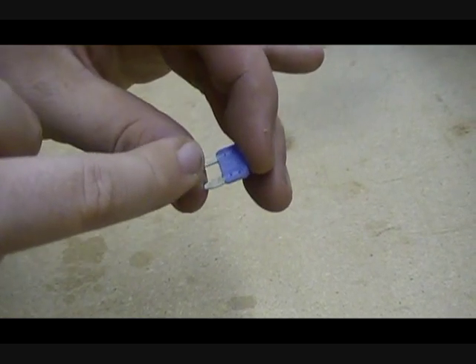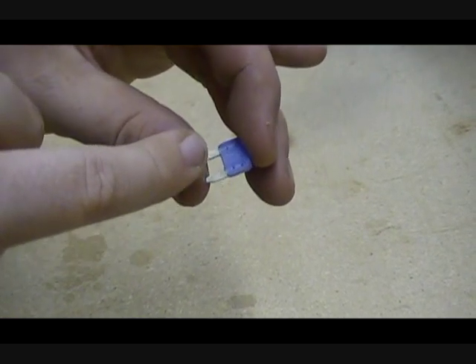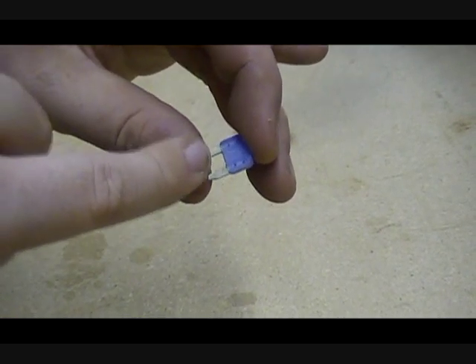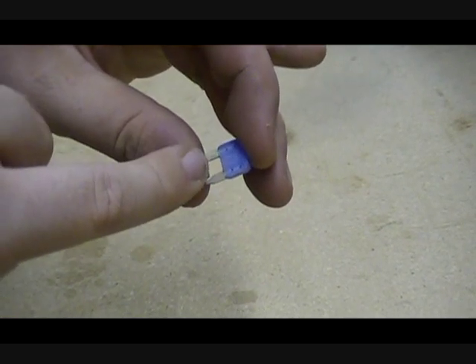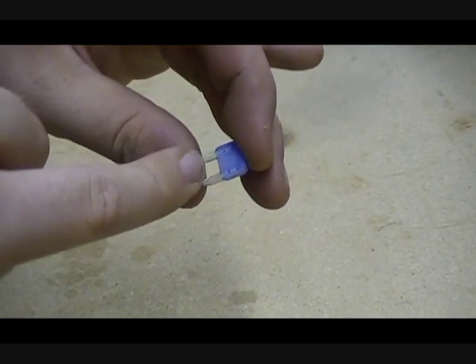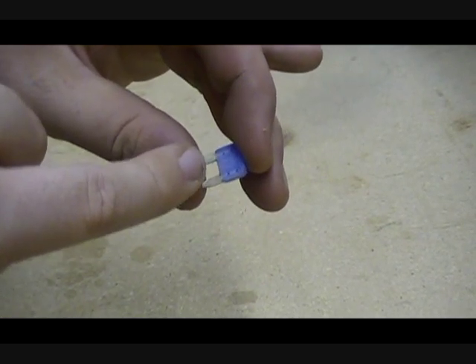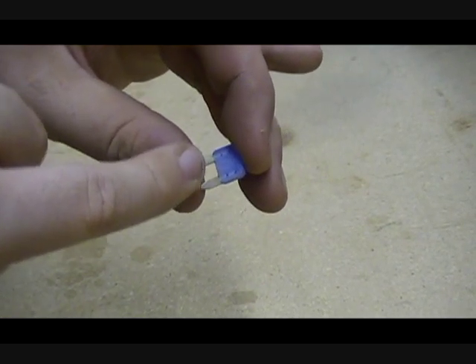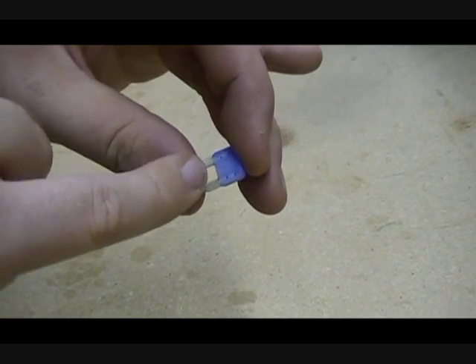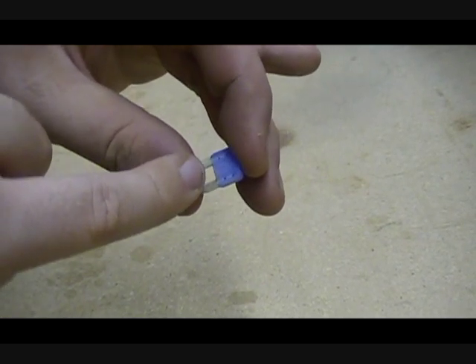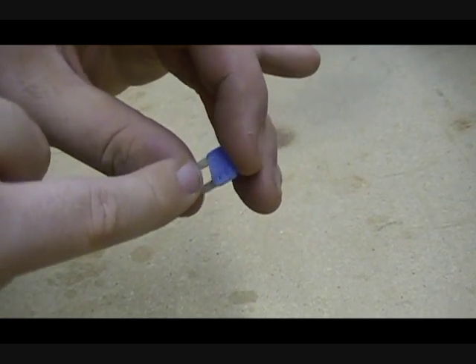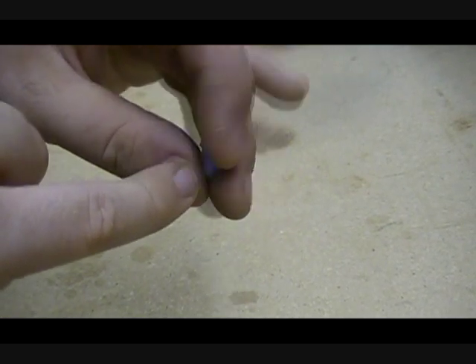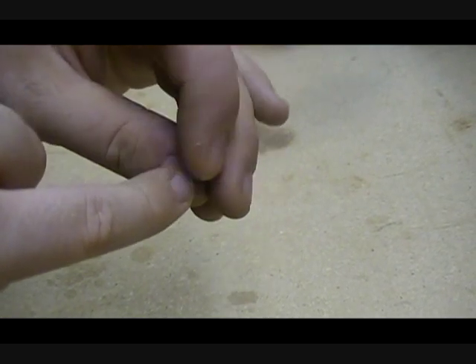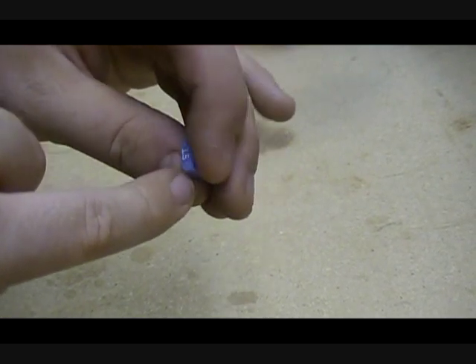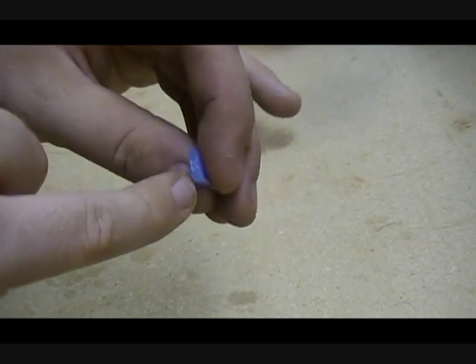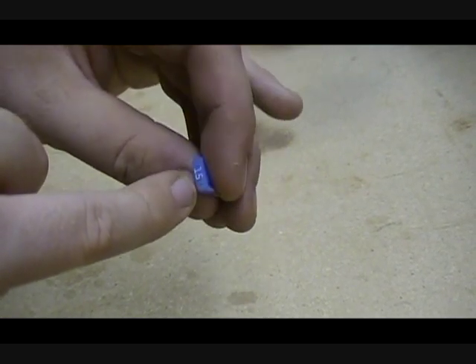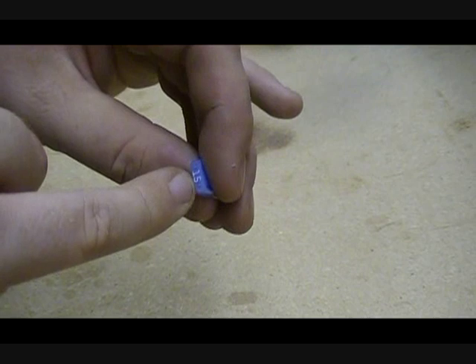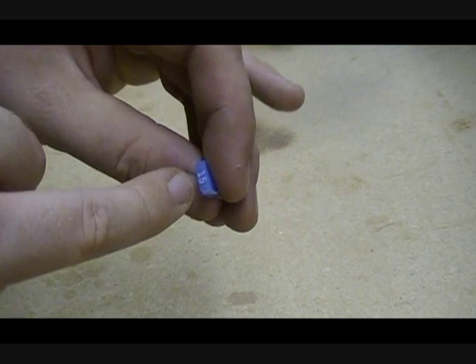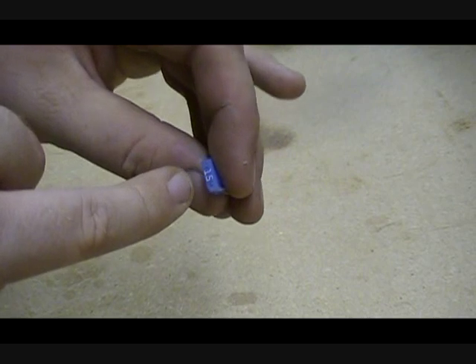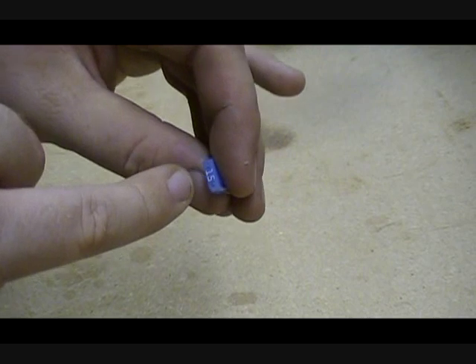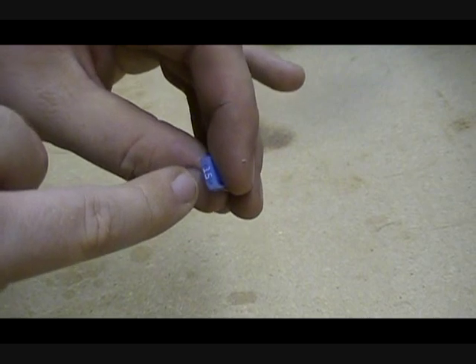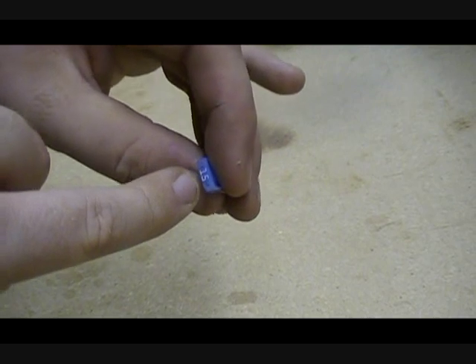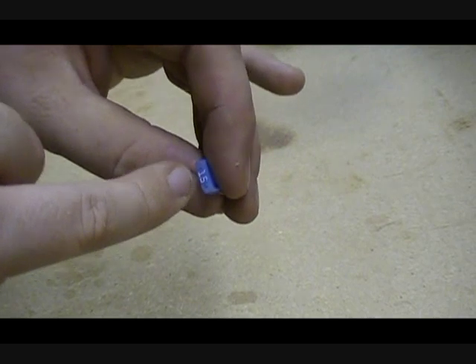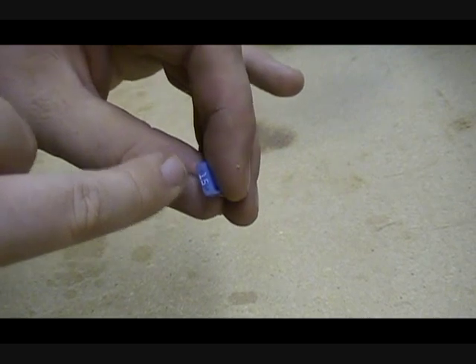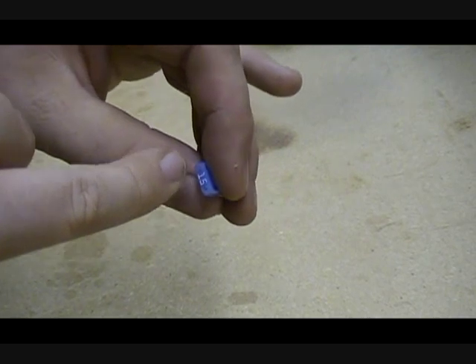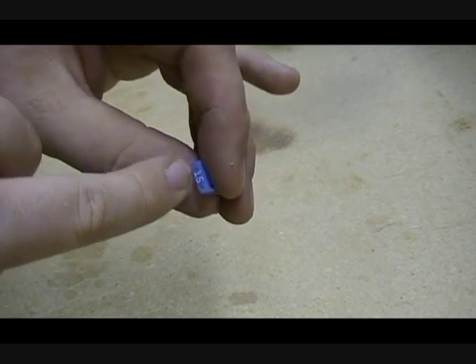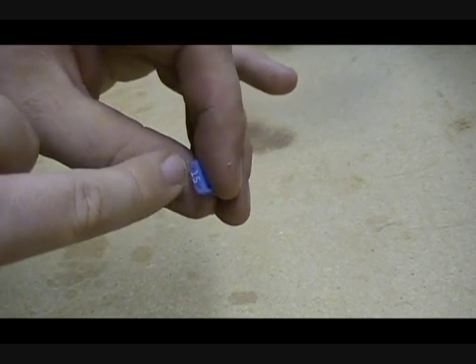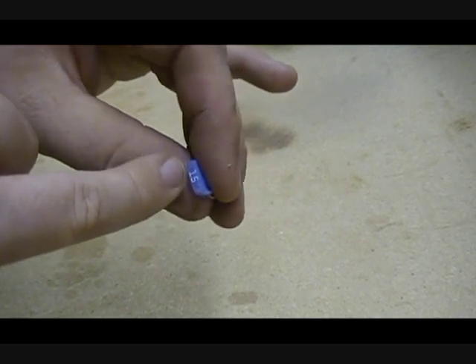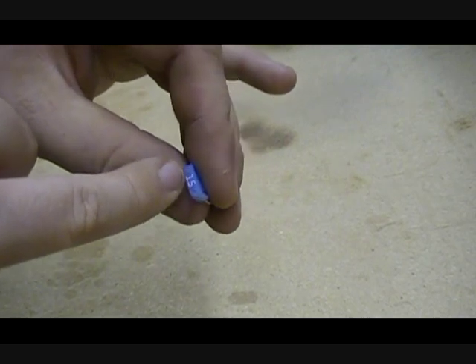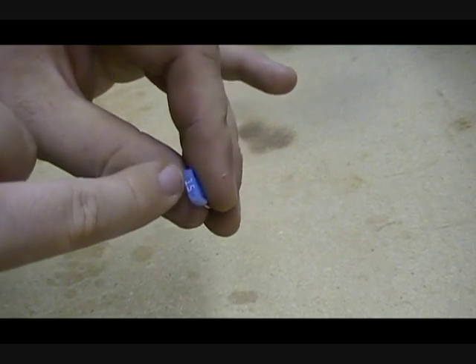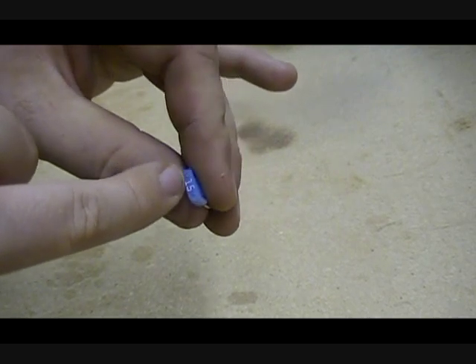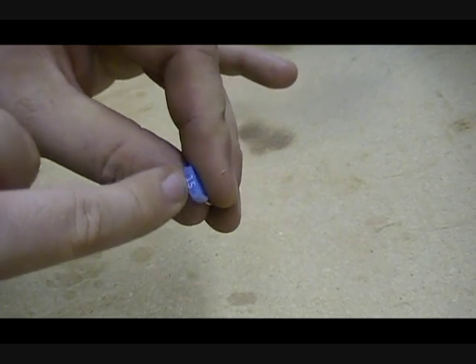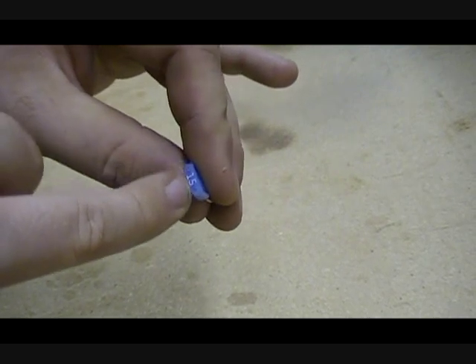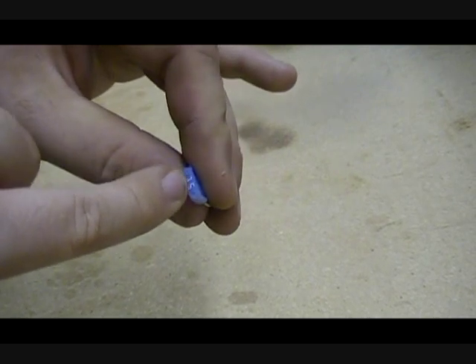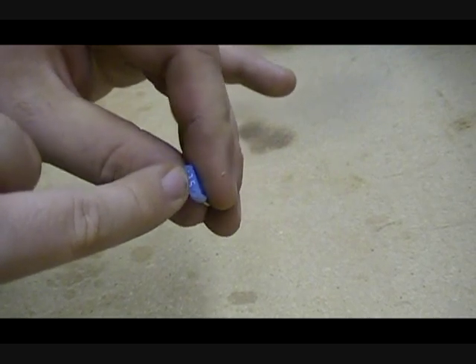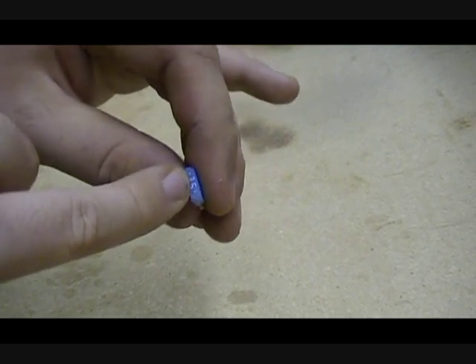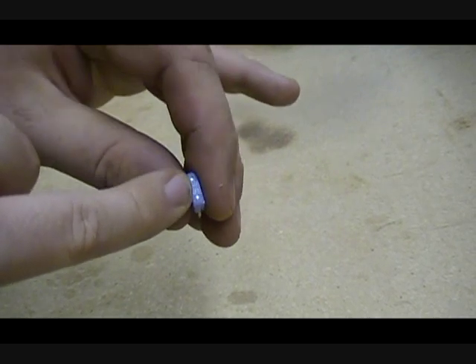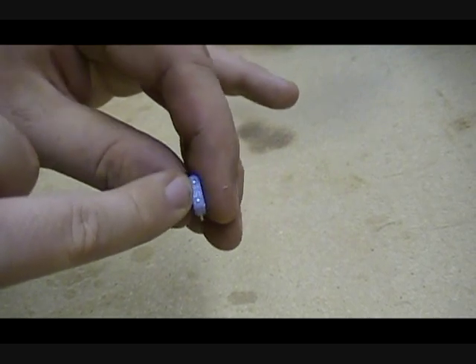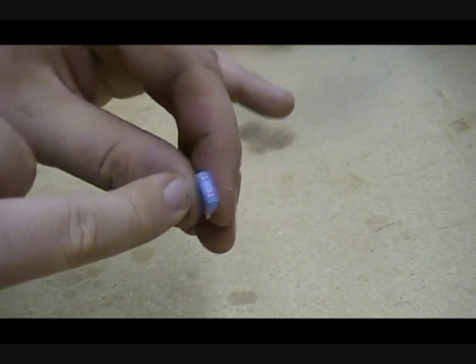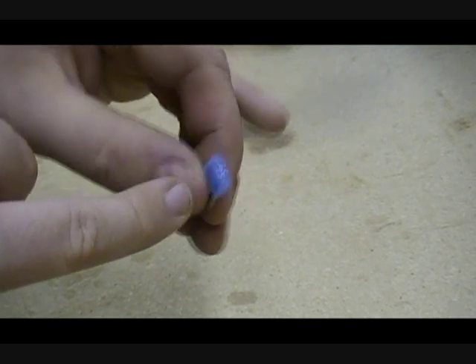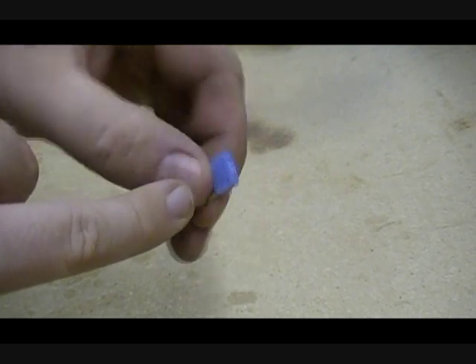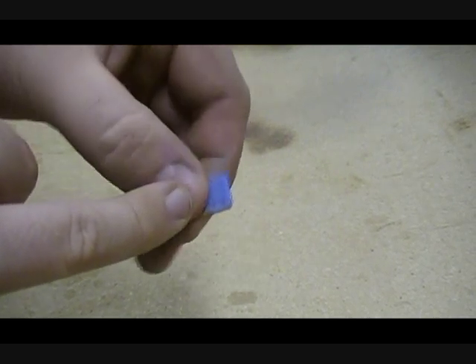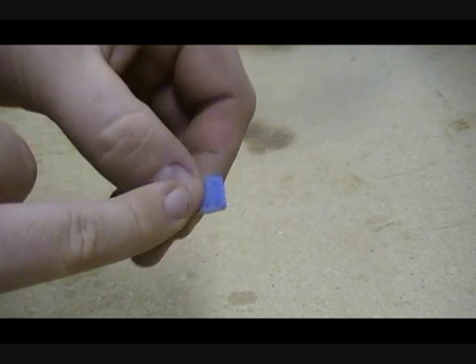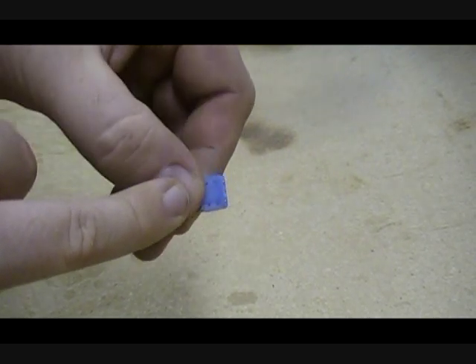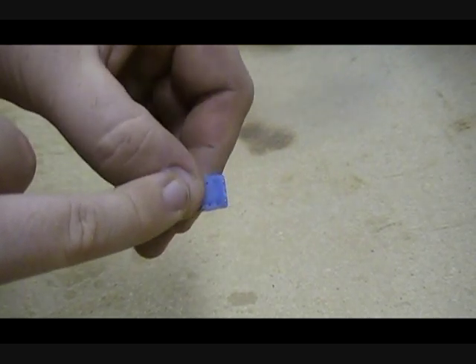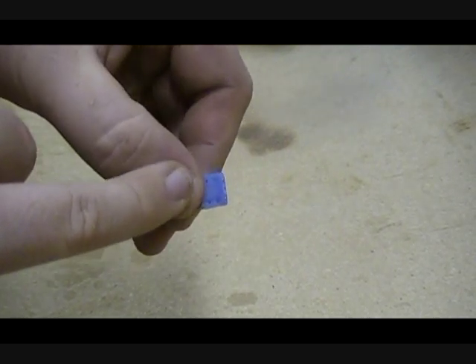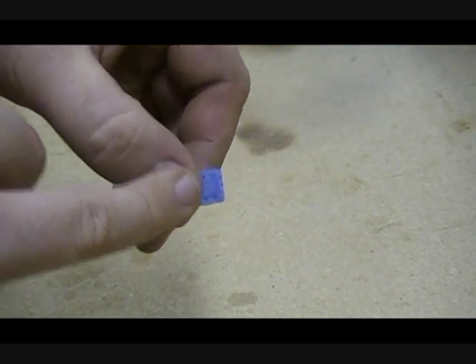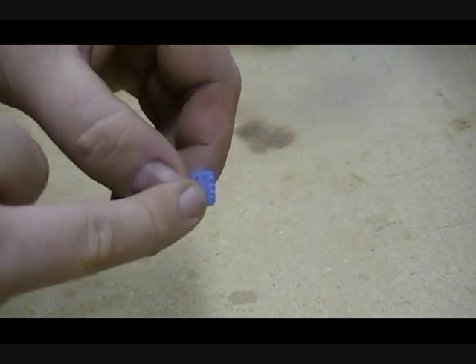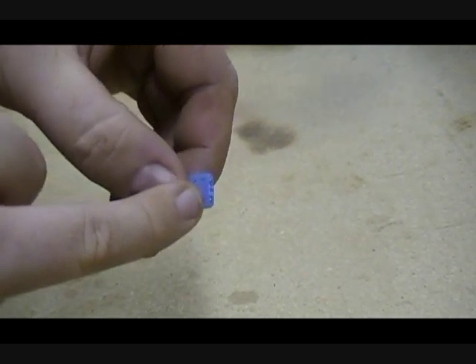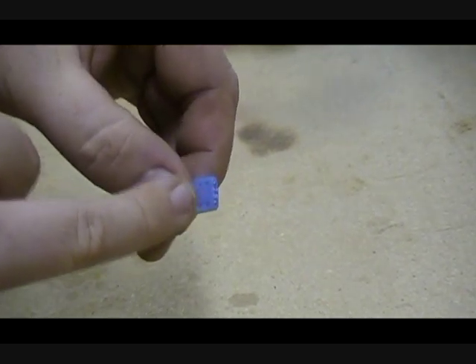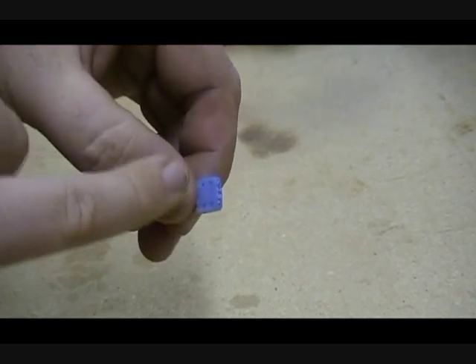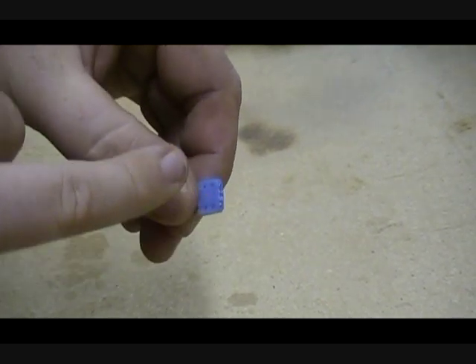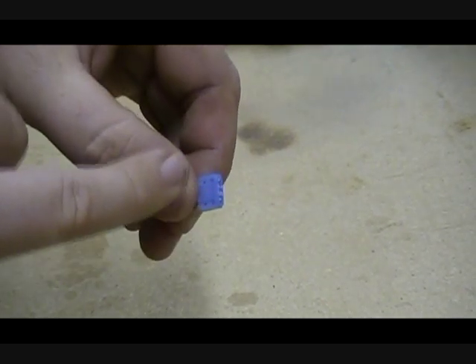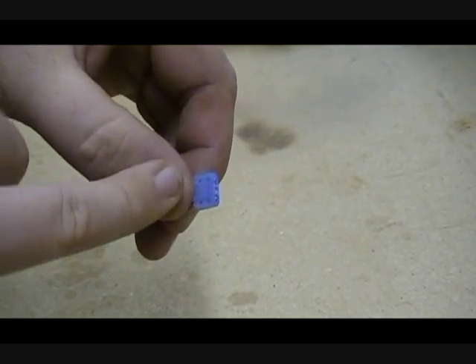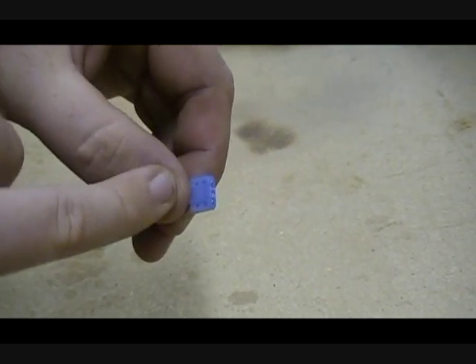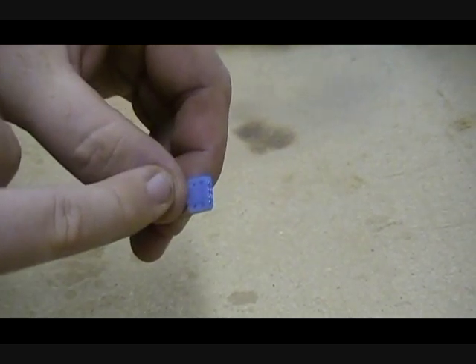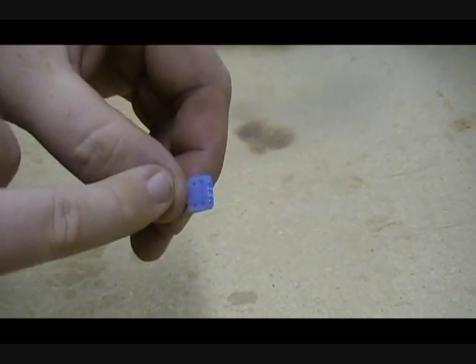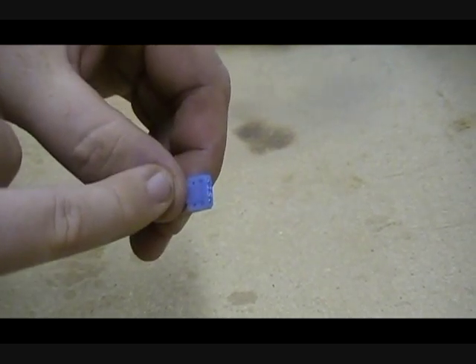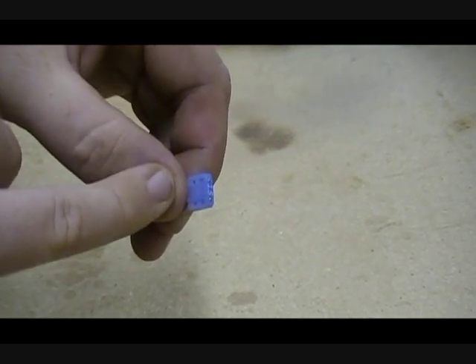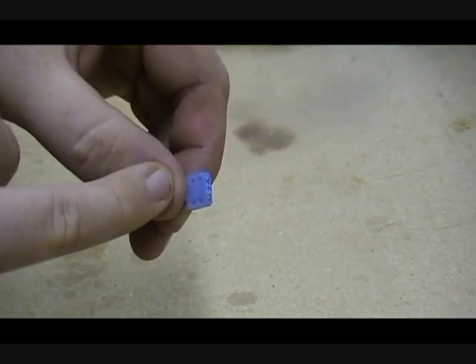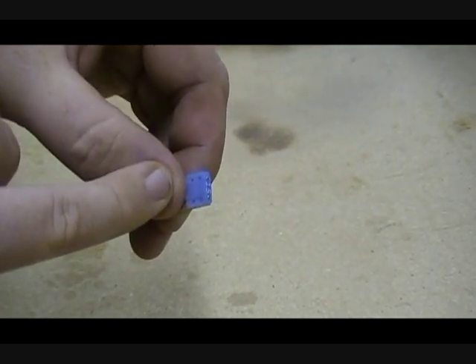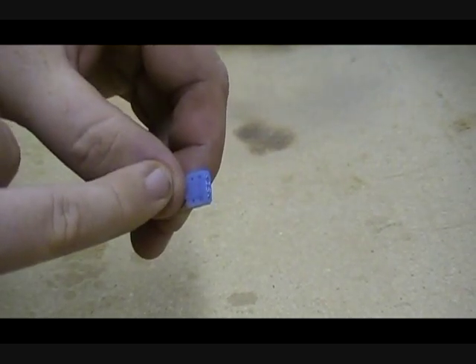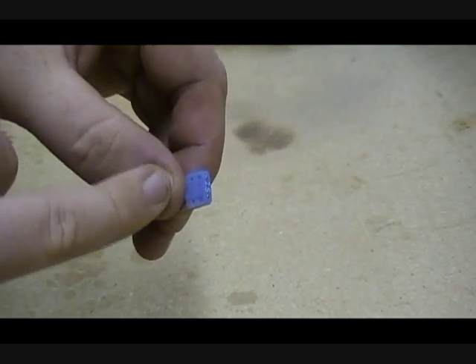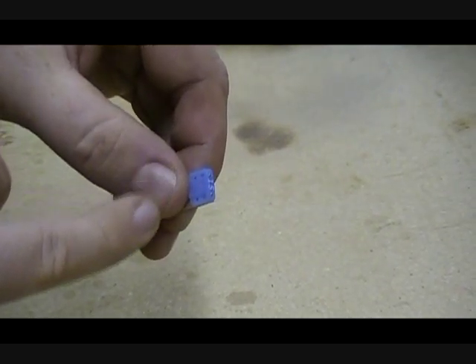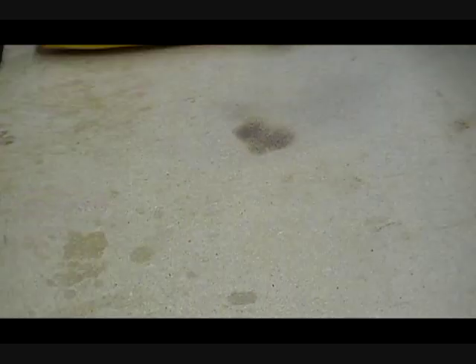They make these in all different types, sizes, and shapes, and they're color coded. In this case a 15 amp fuse would be blue for this brand here.